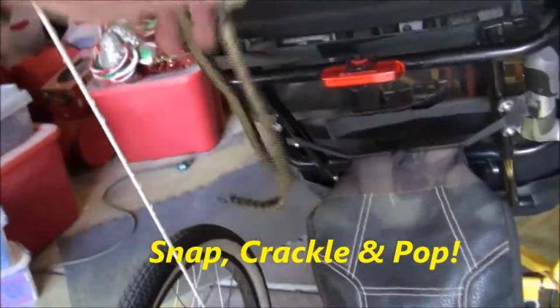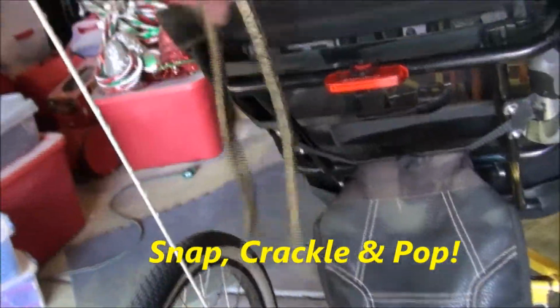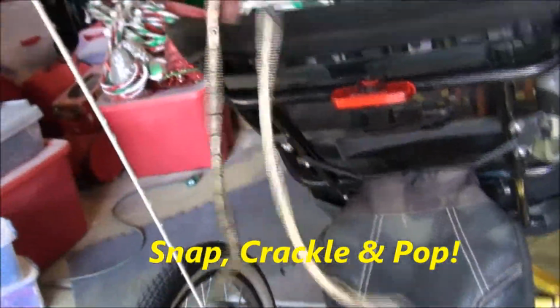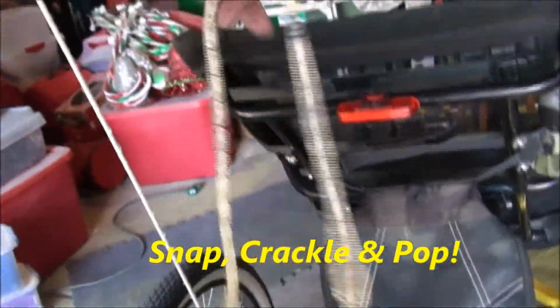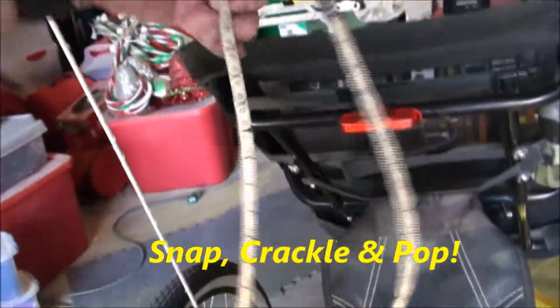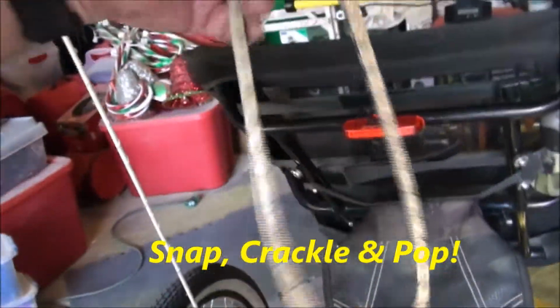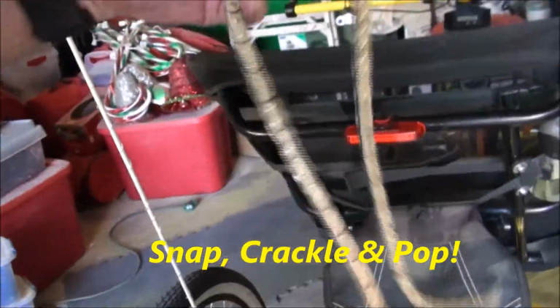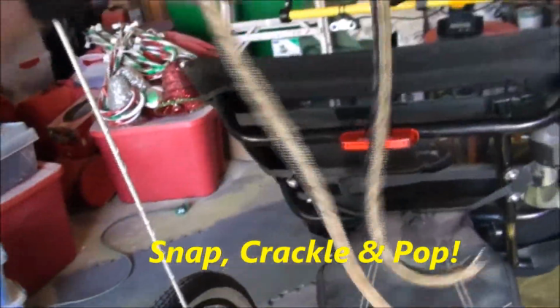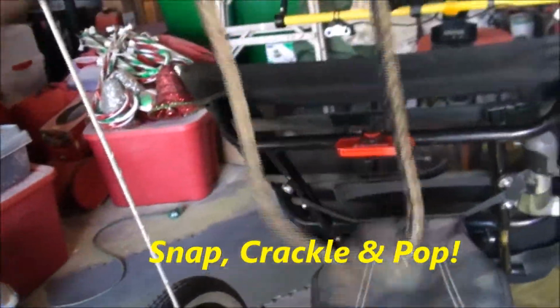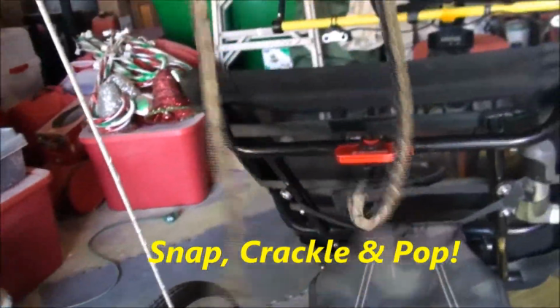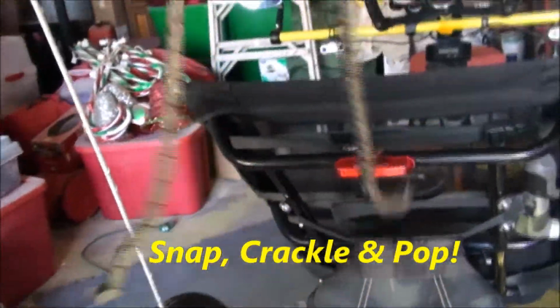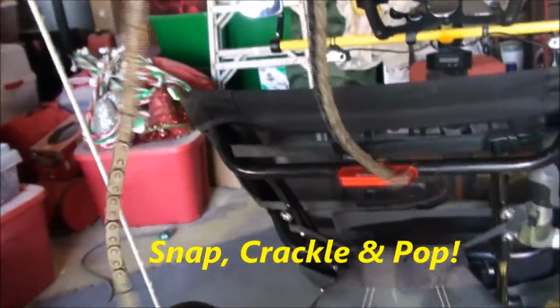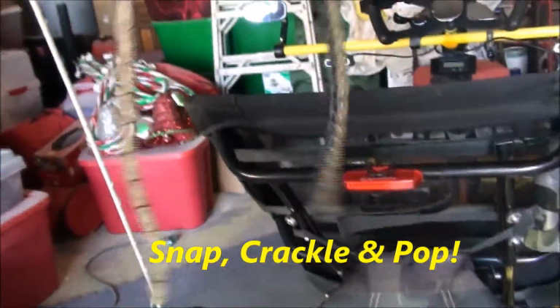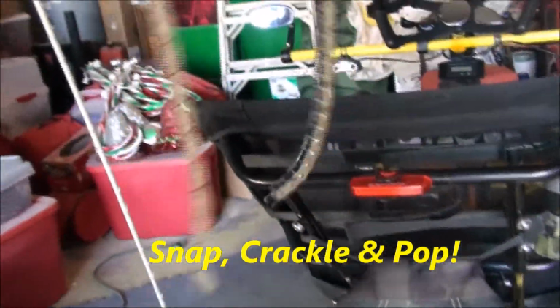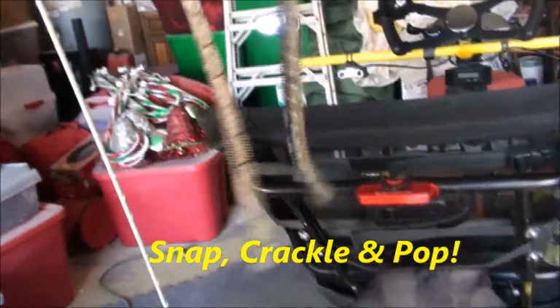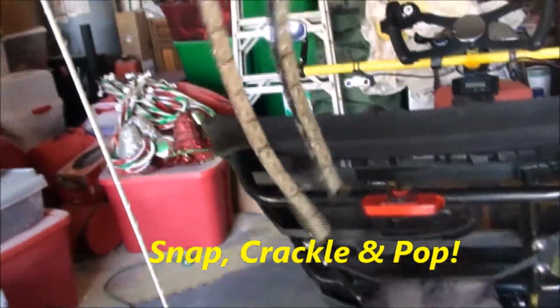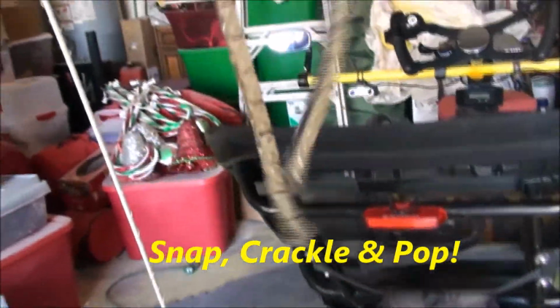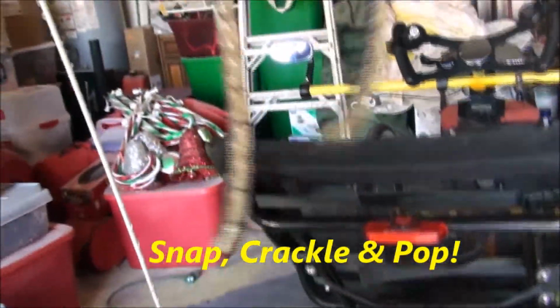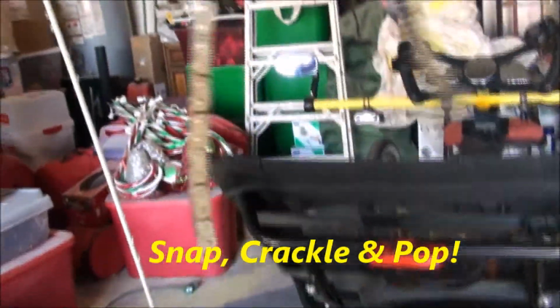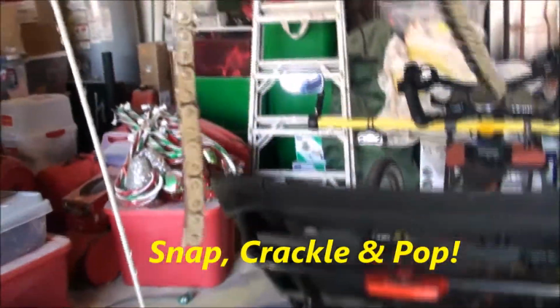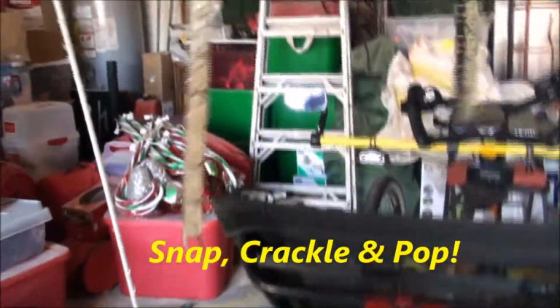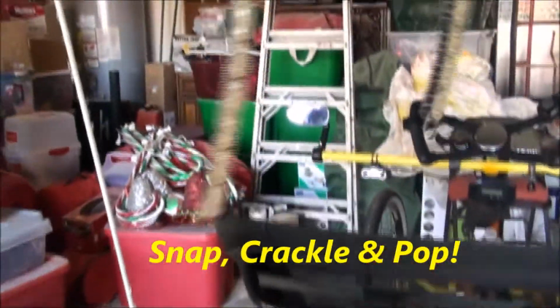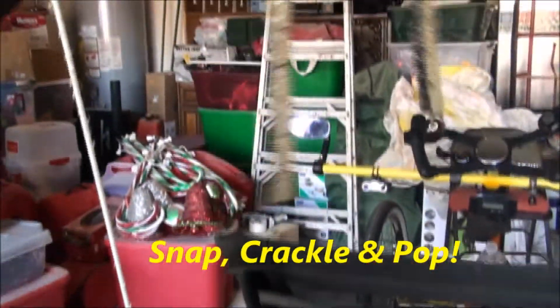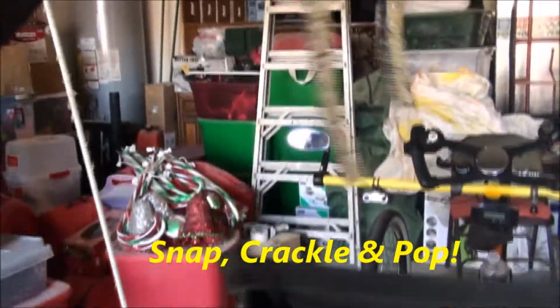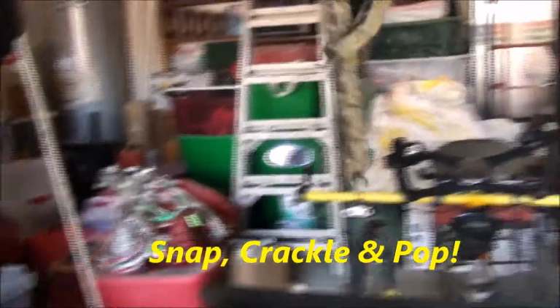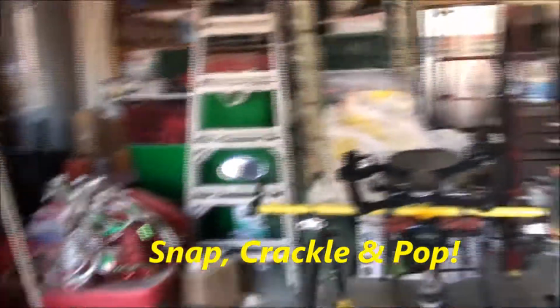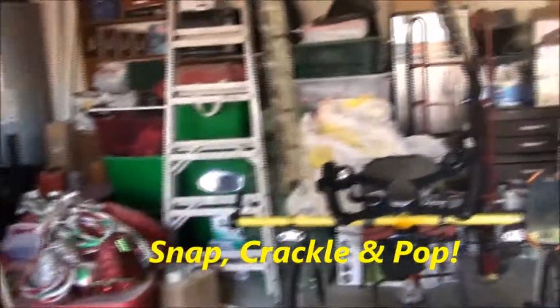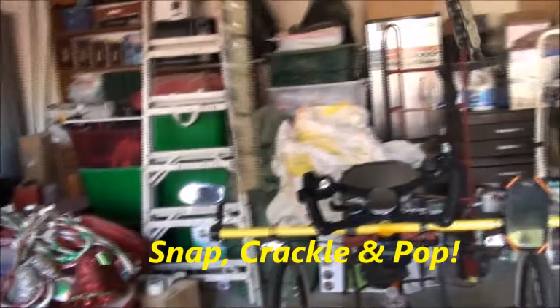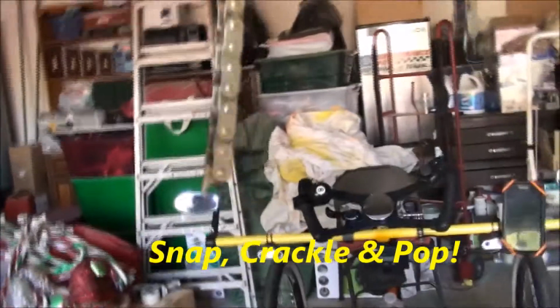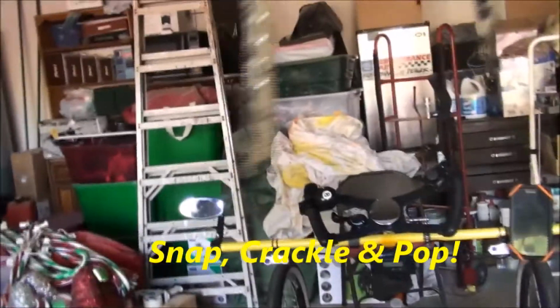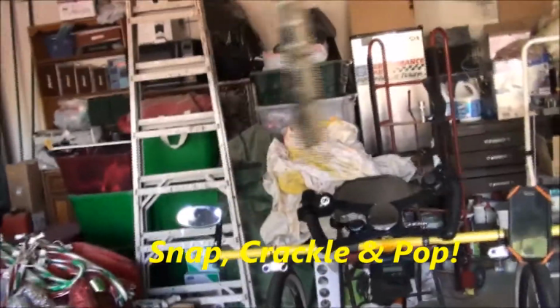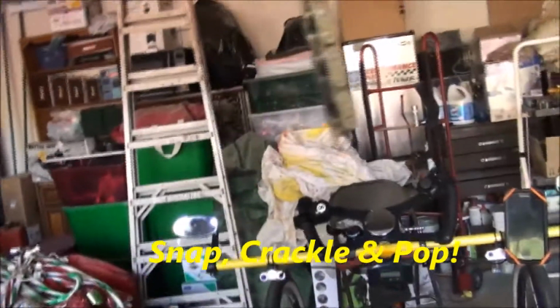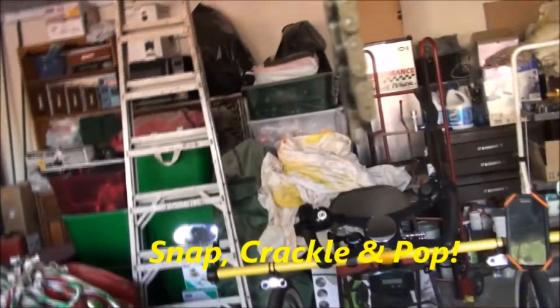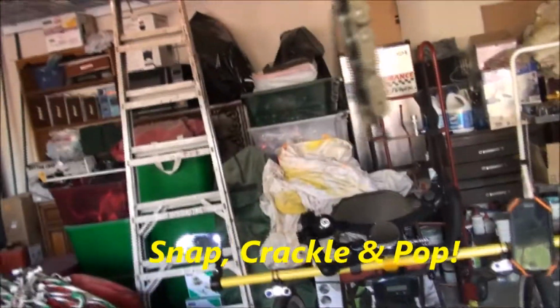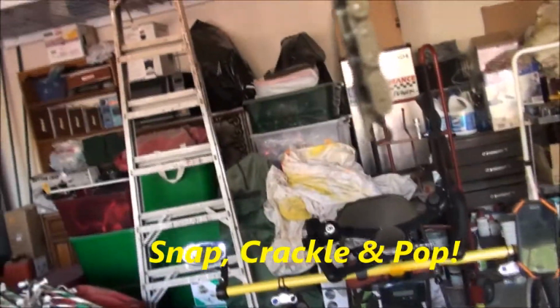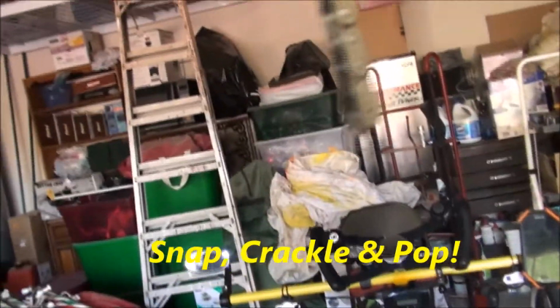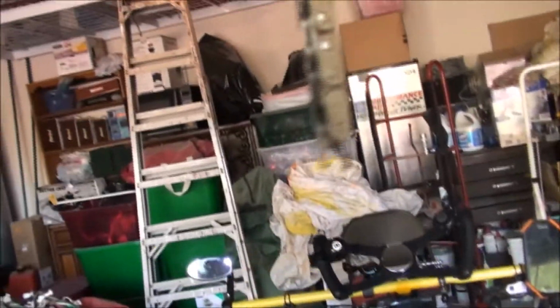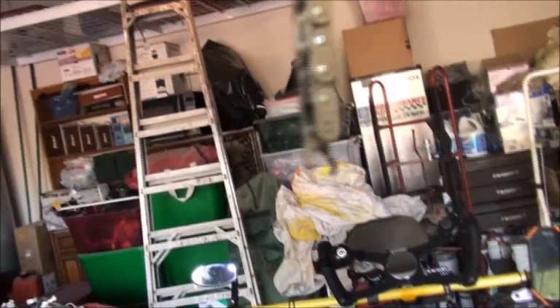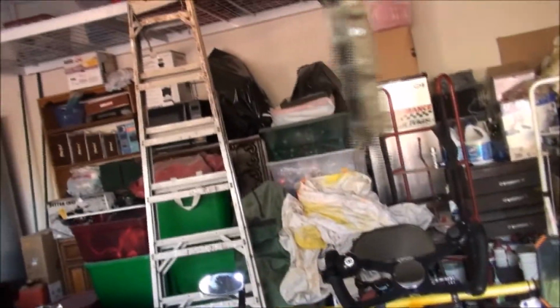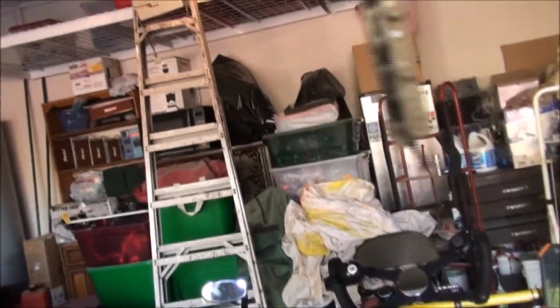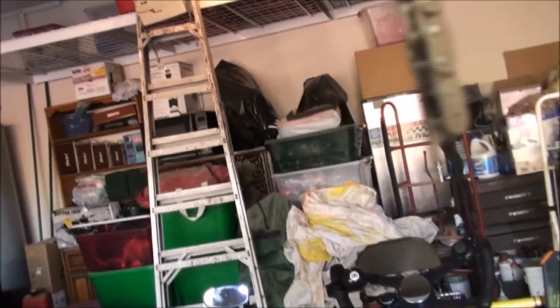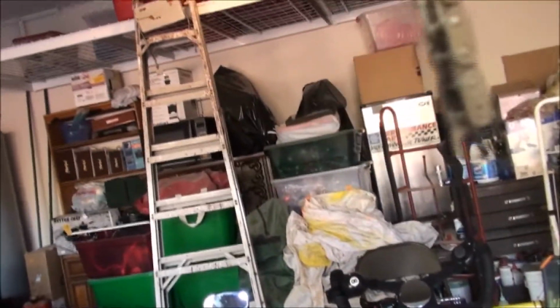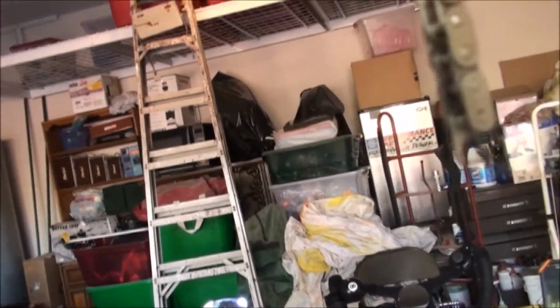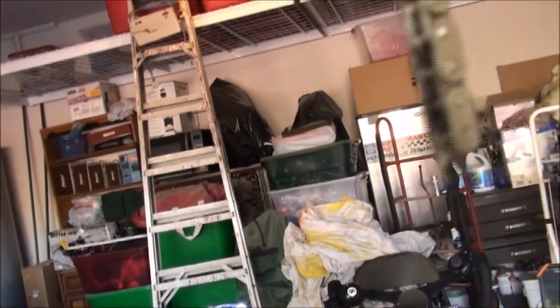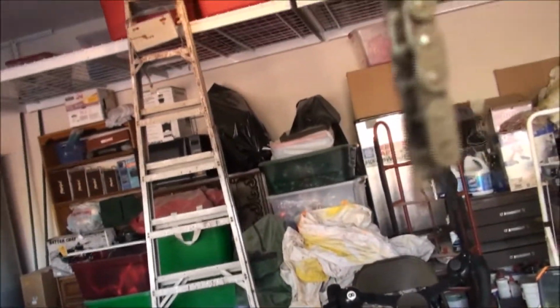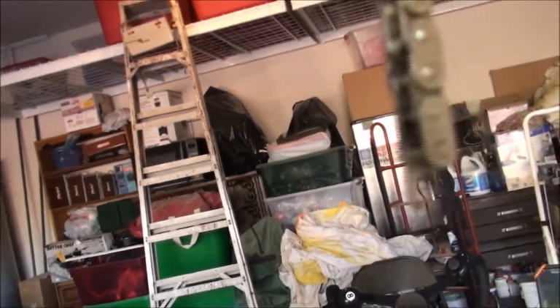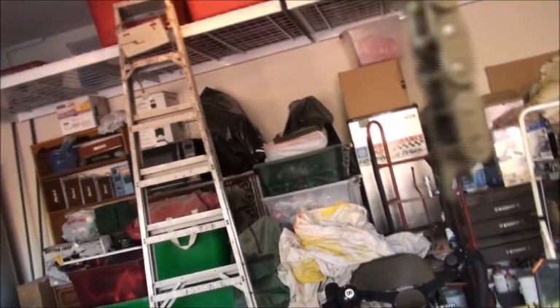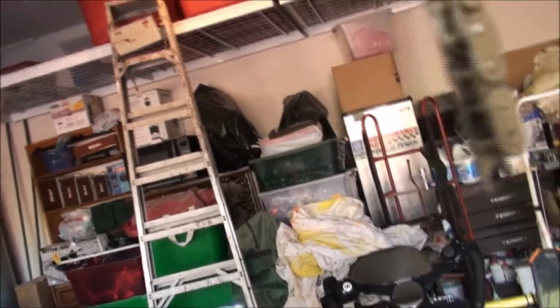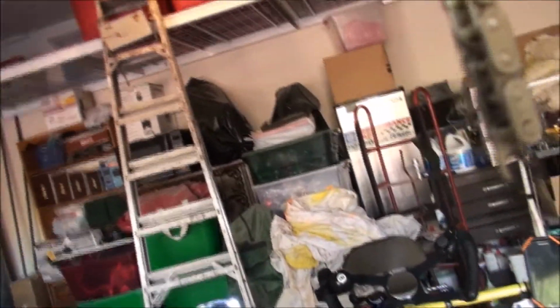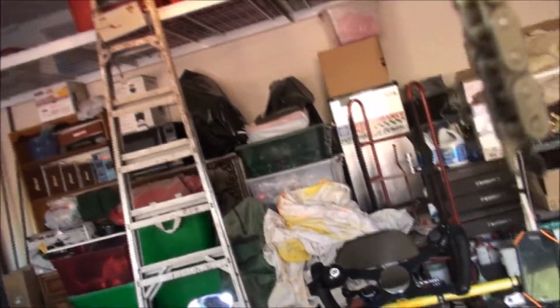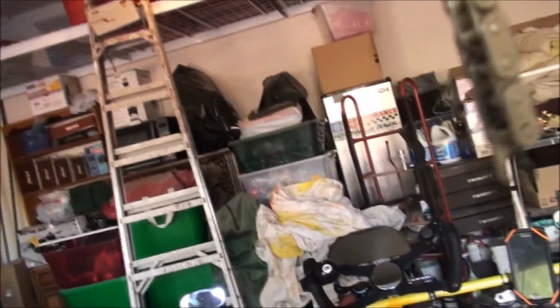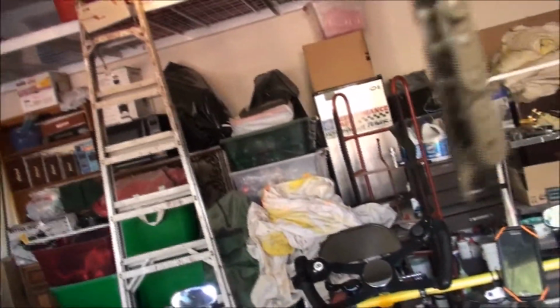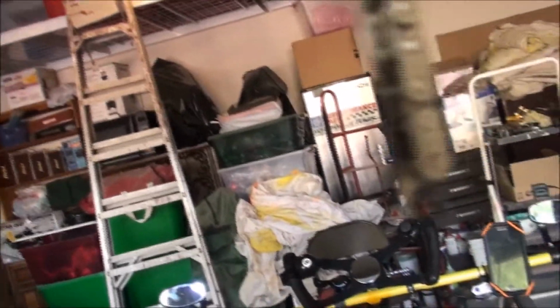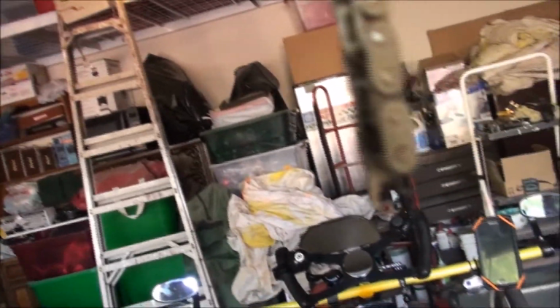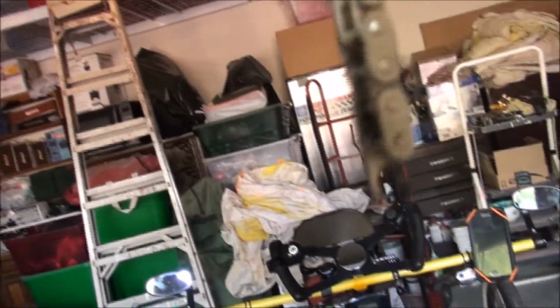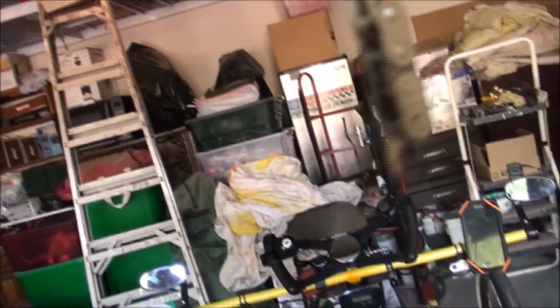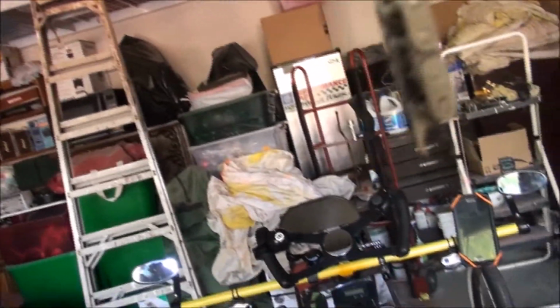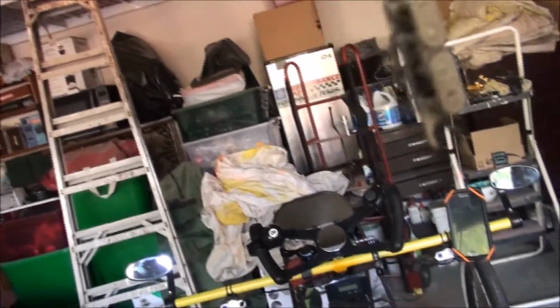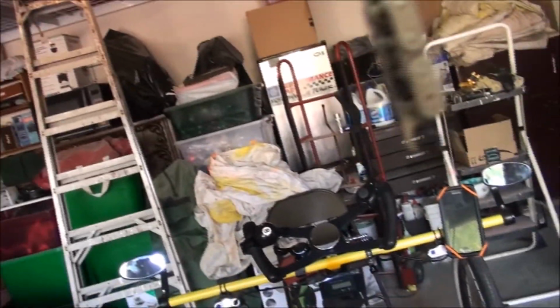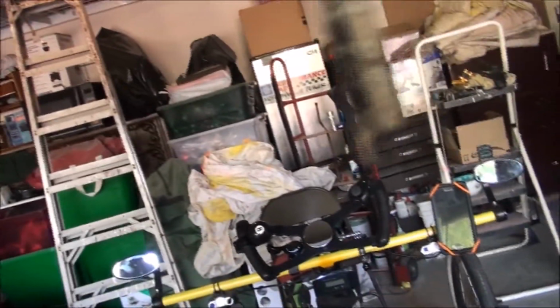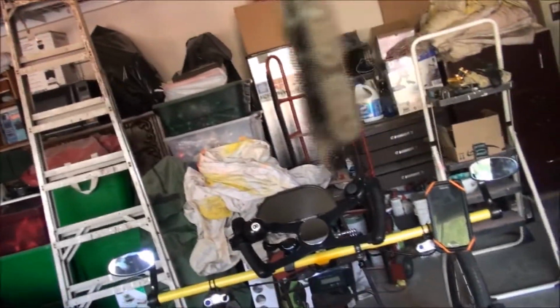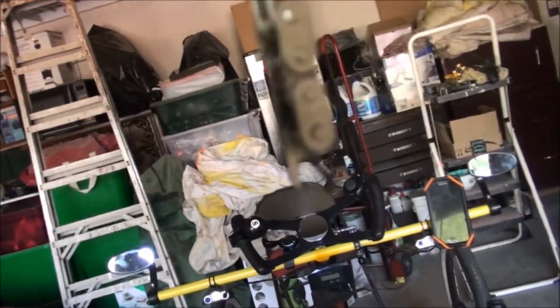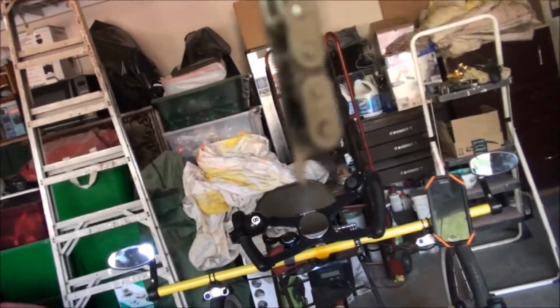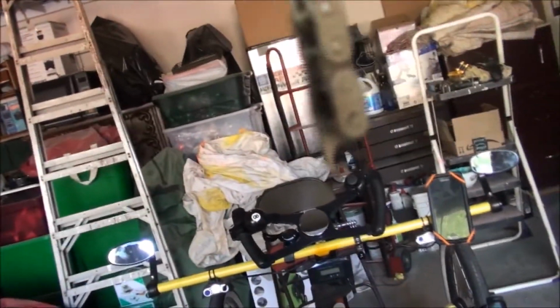I broke the chain. I mean, I broke it. Look at that thing.